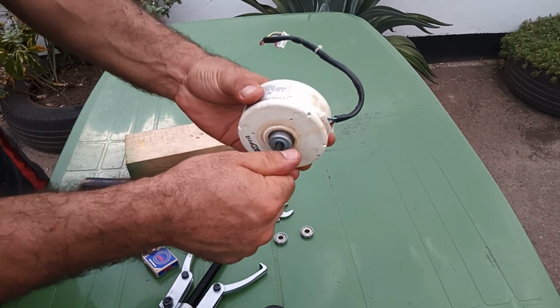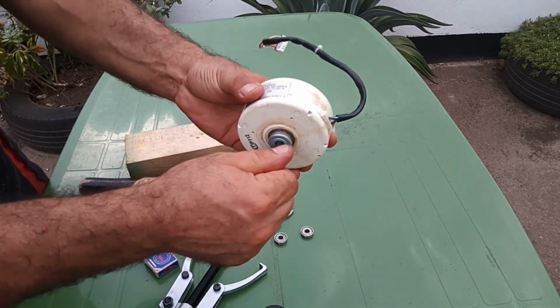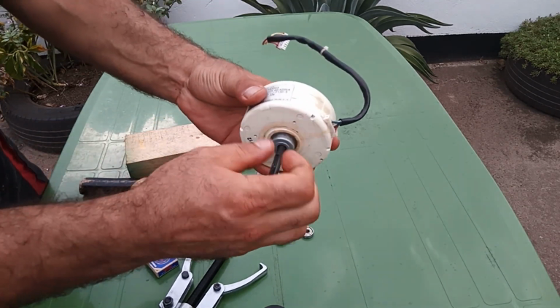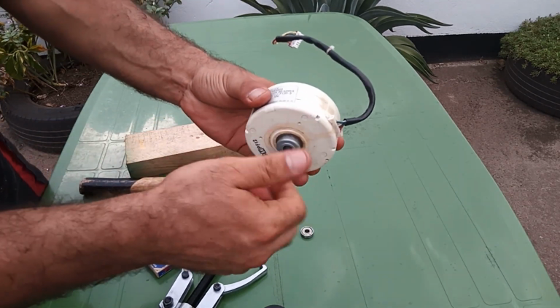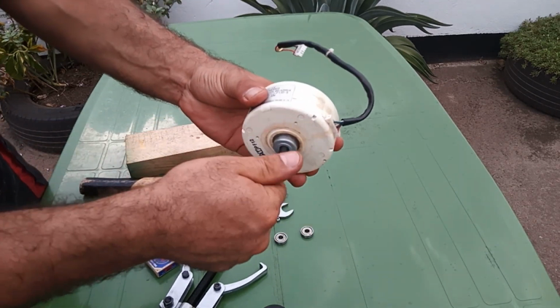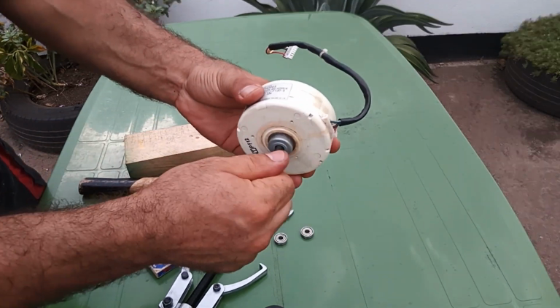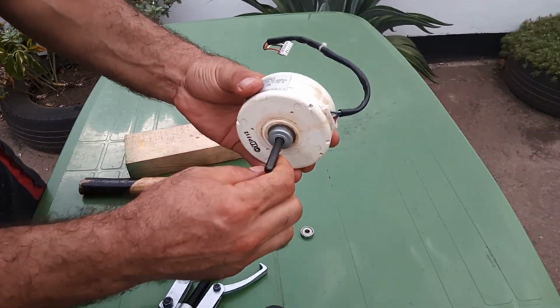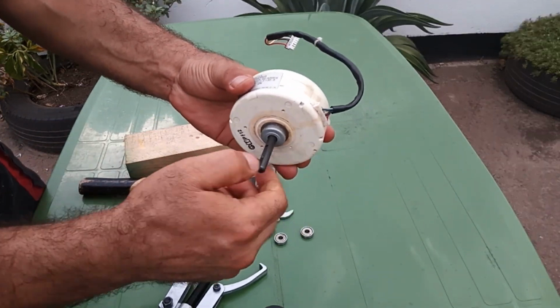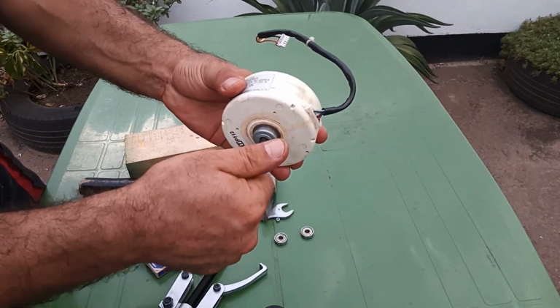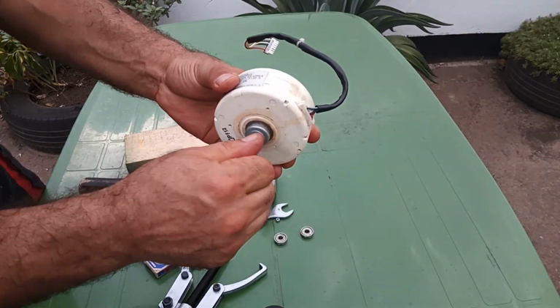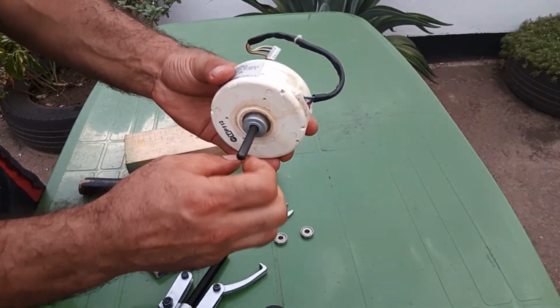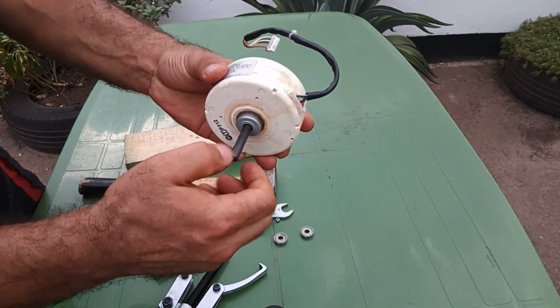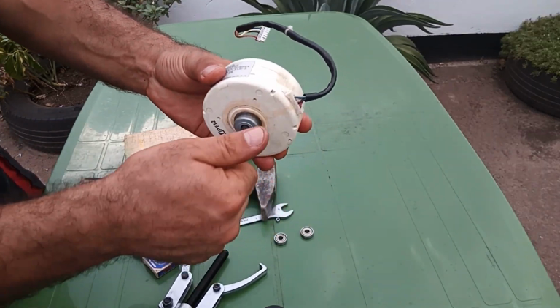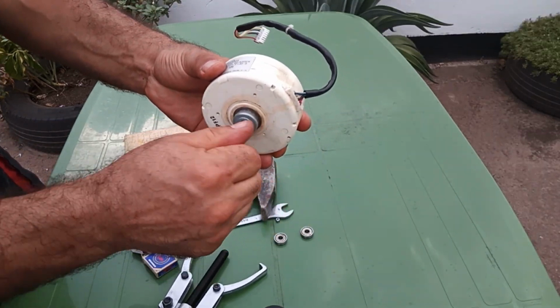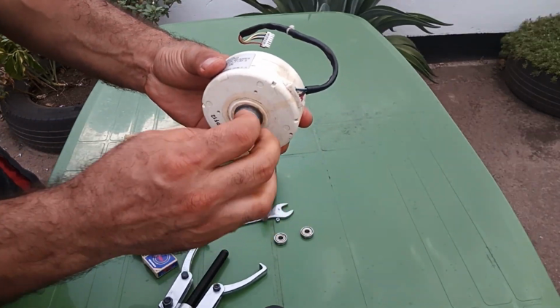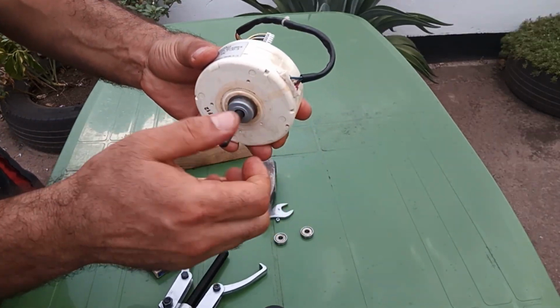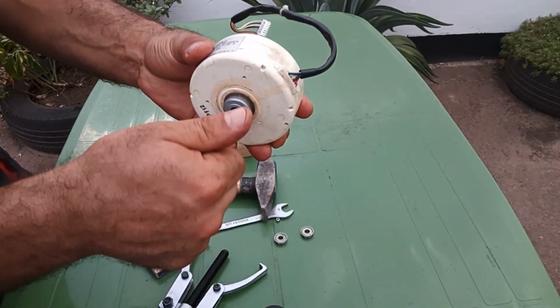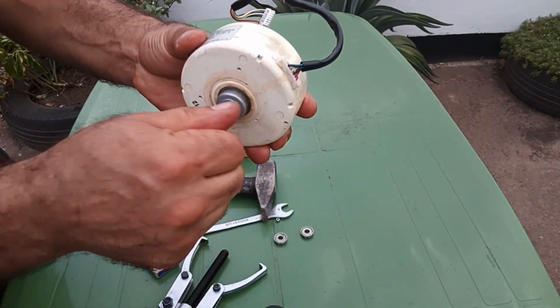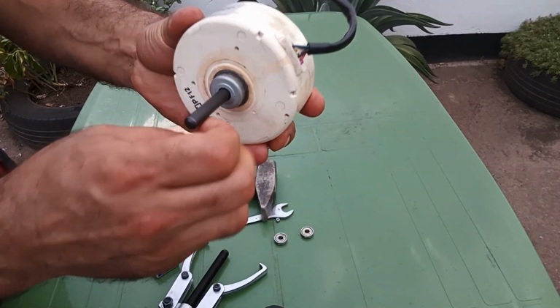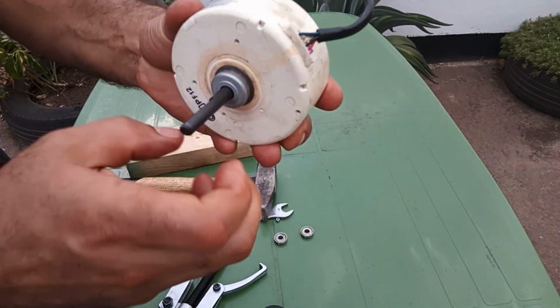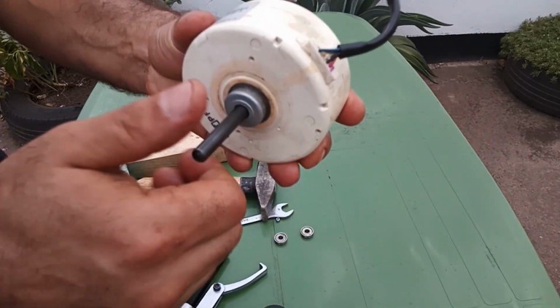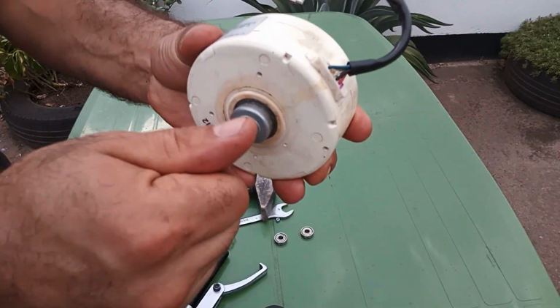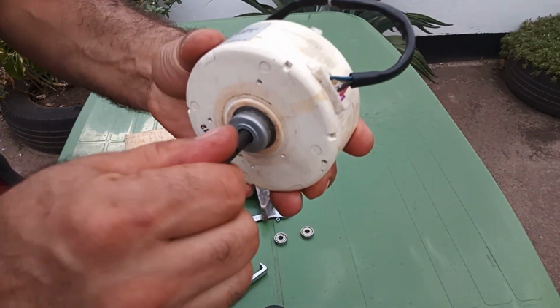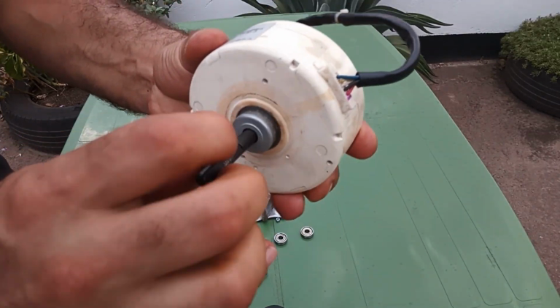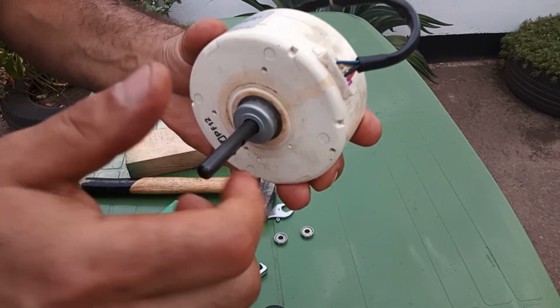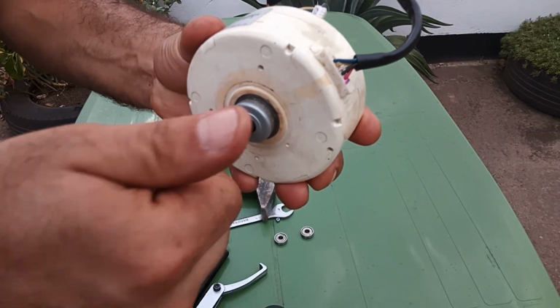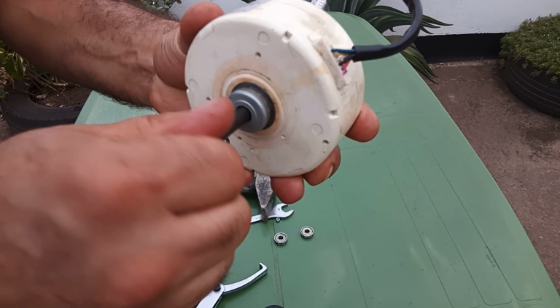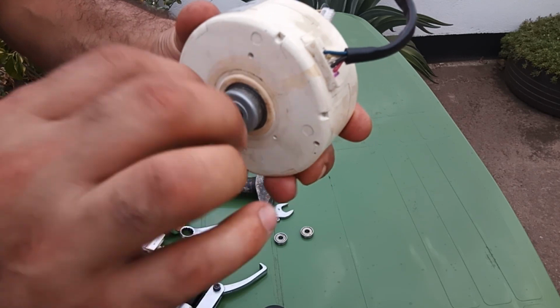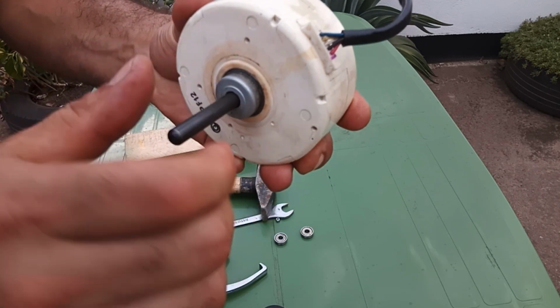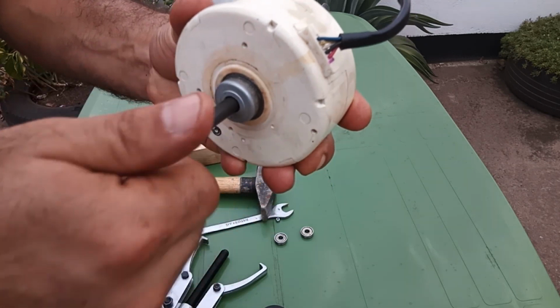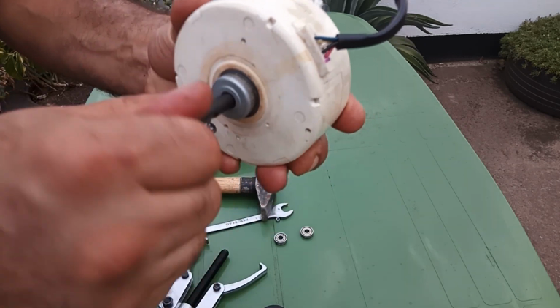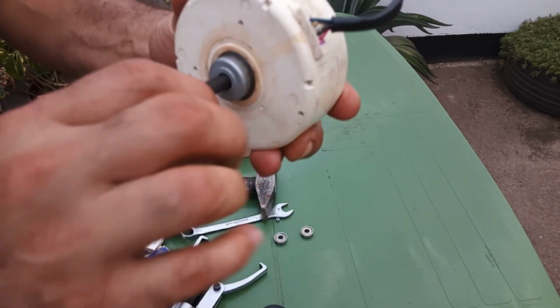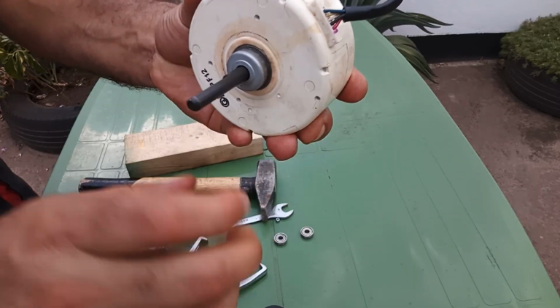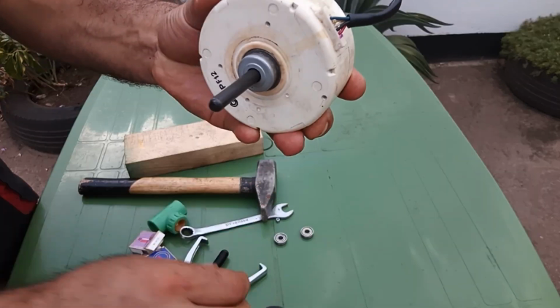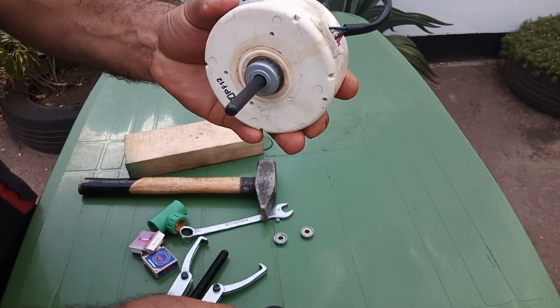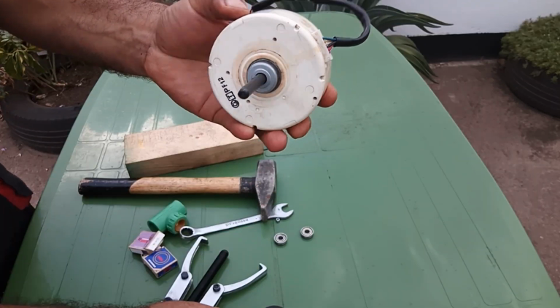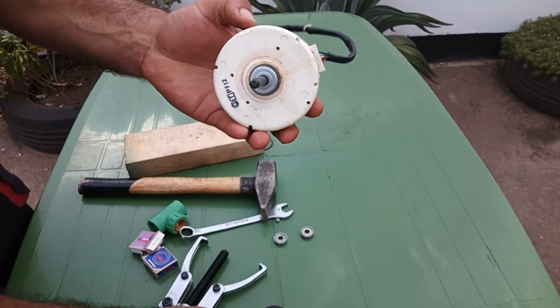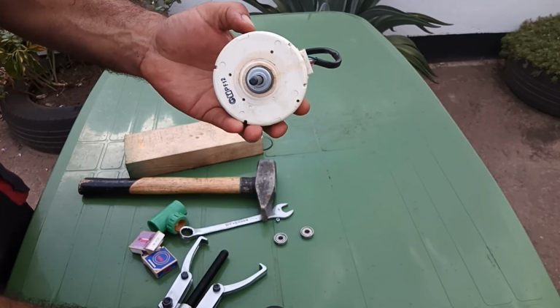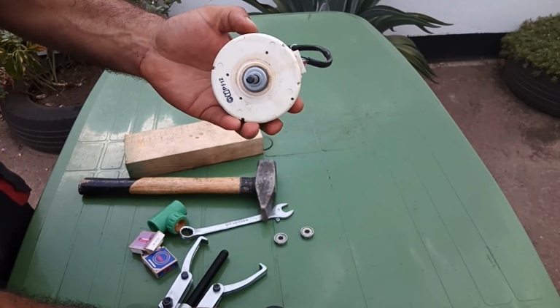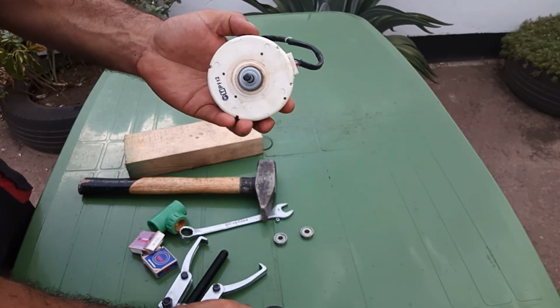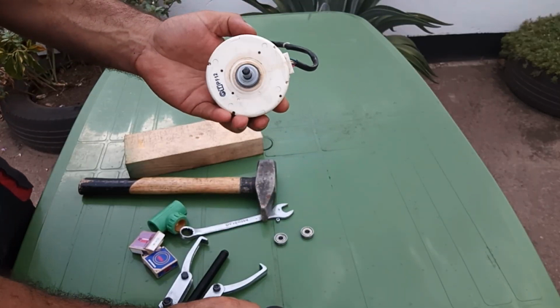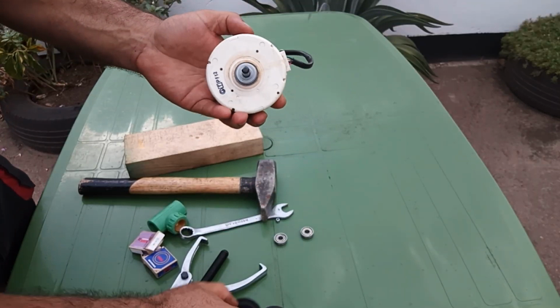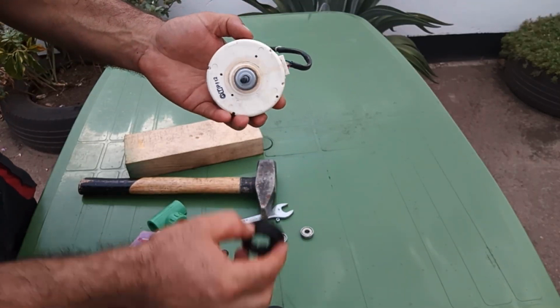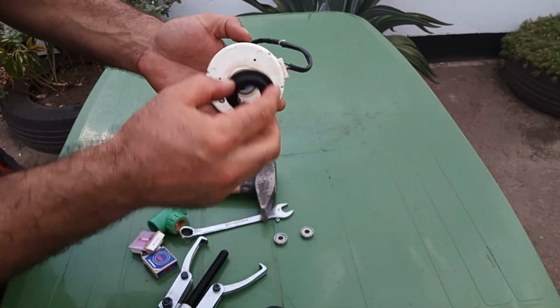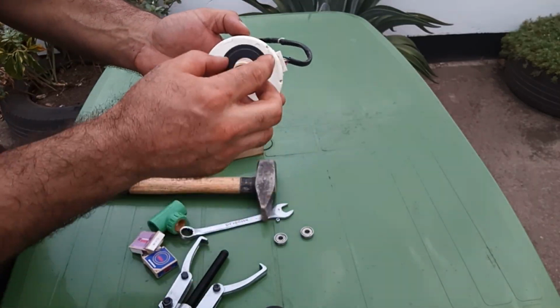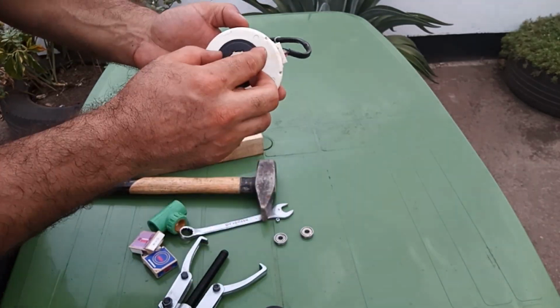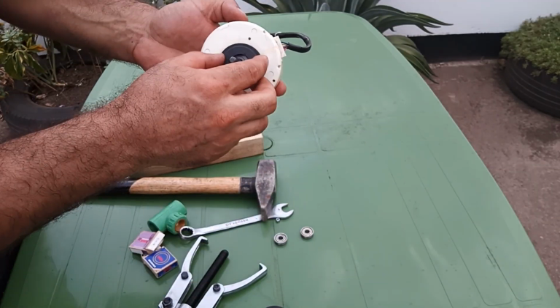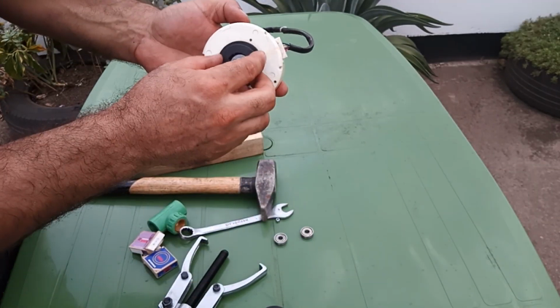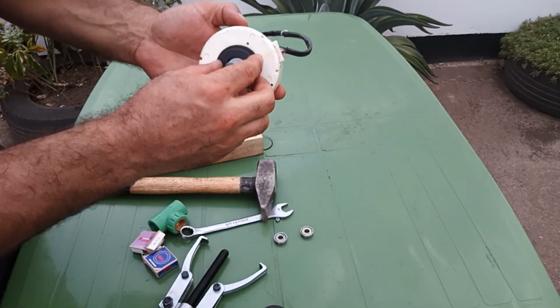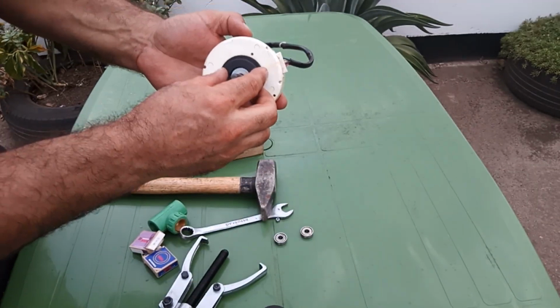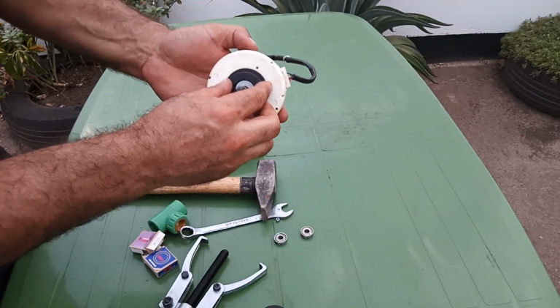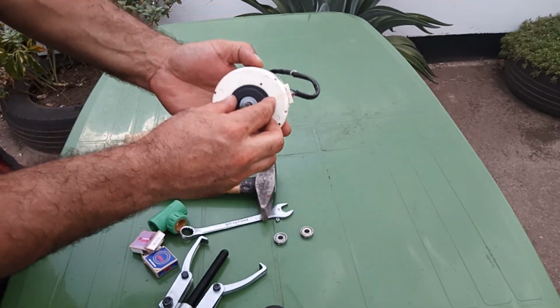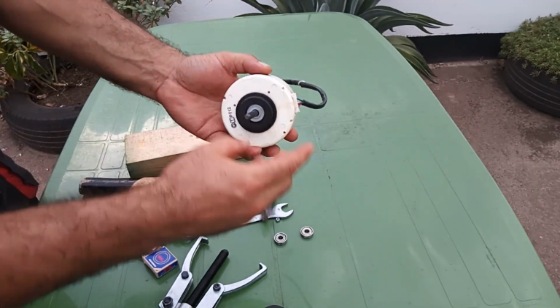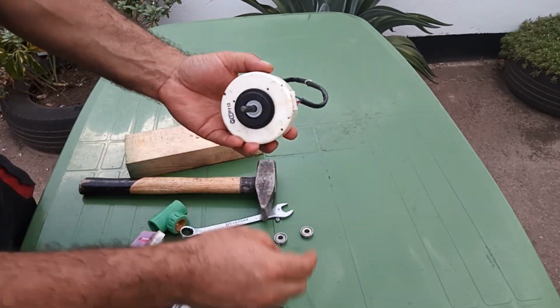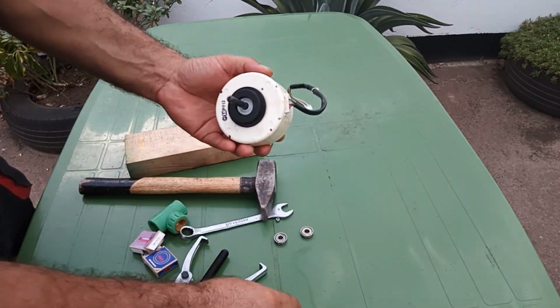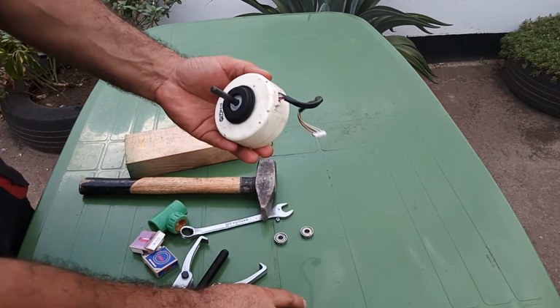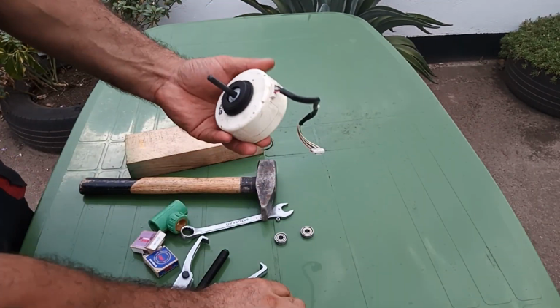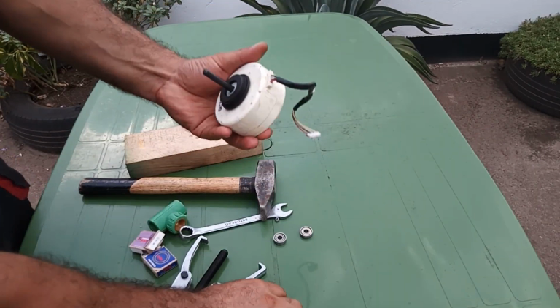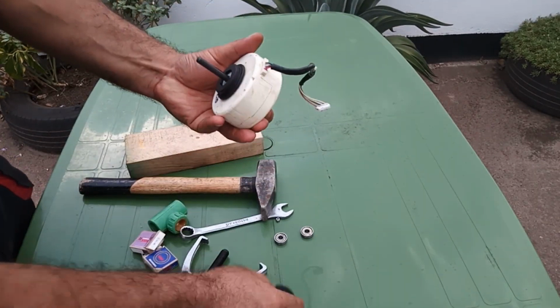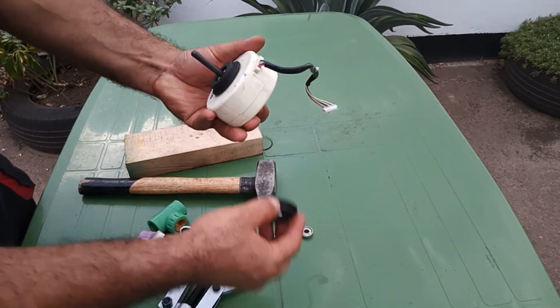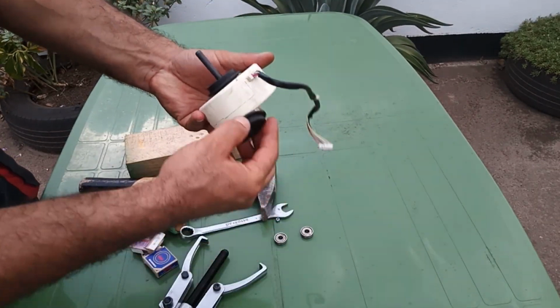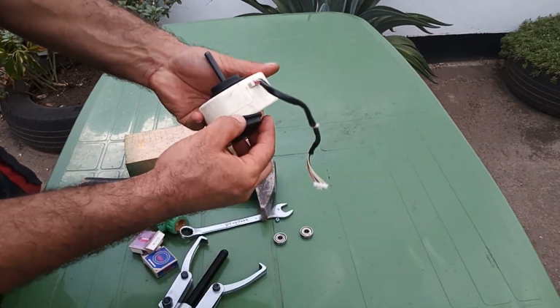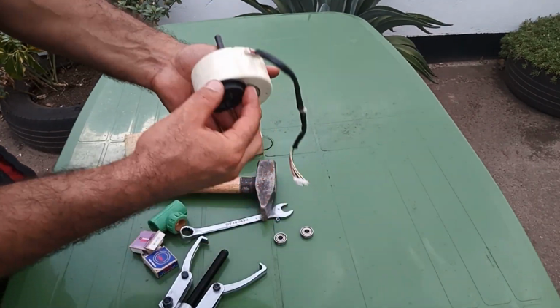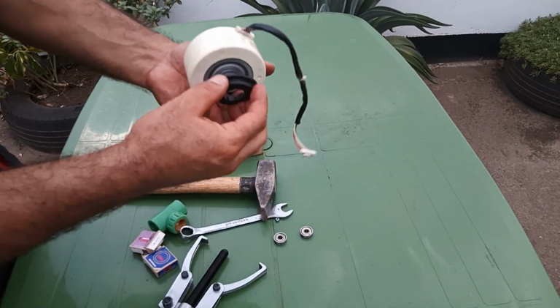It is not complicated, very simple. Now the motor is smooth again. There is no noise at all.